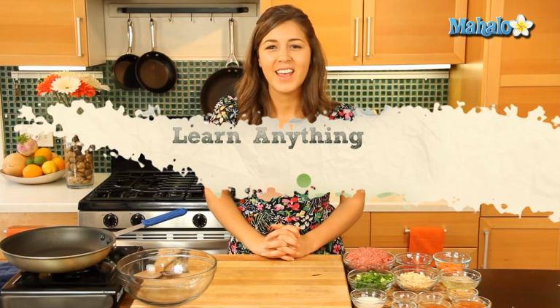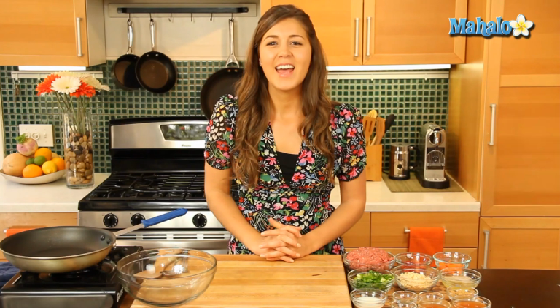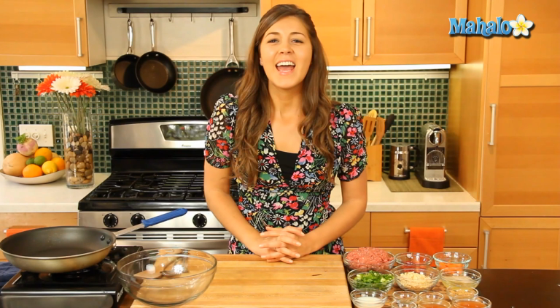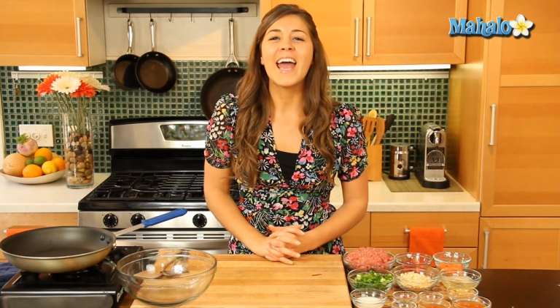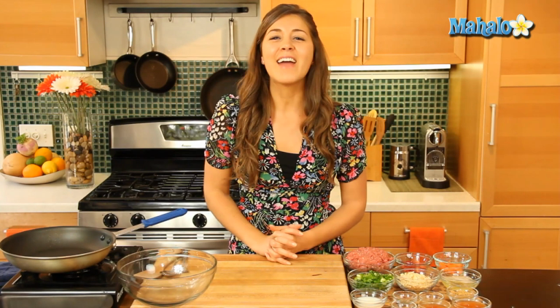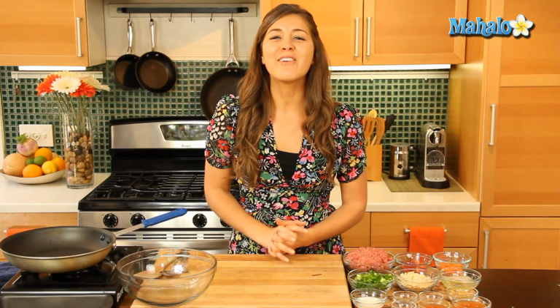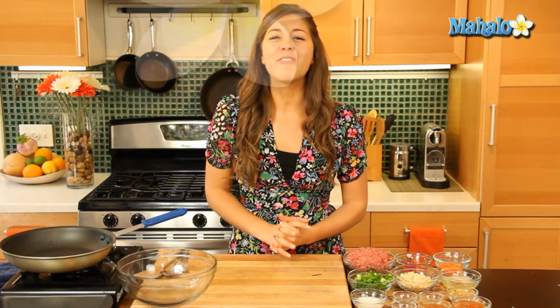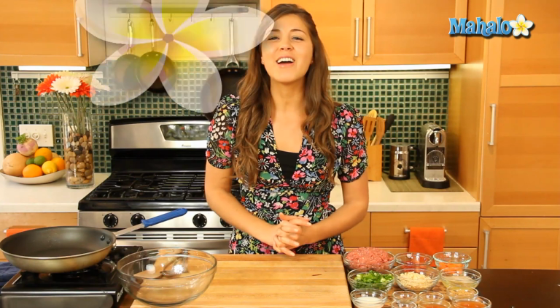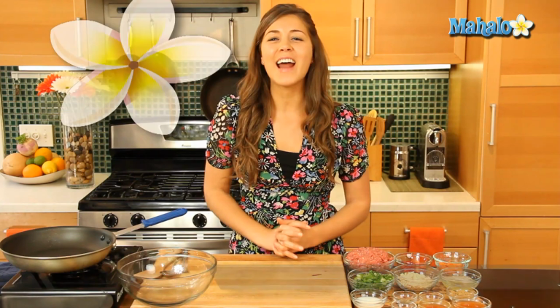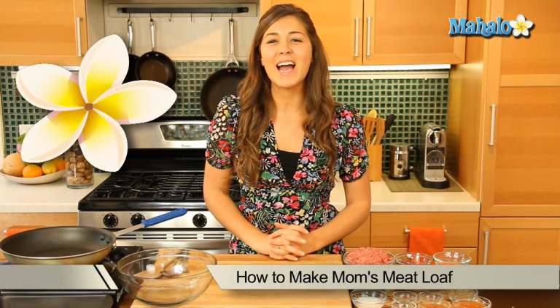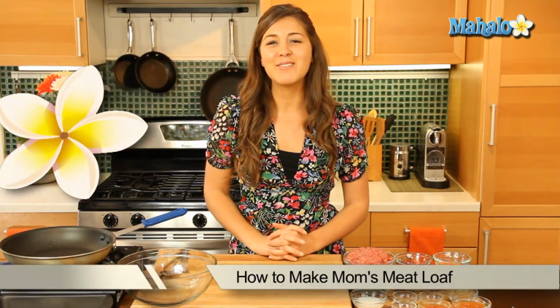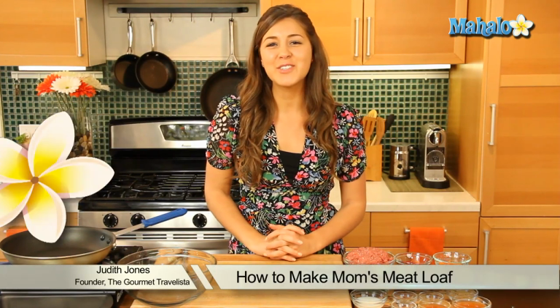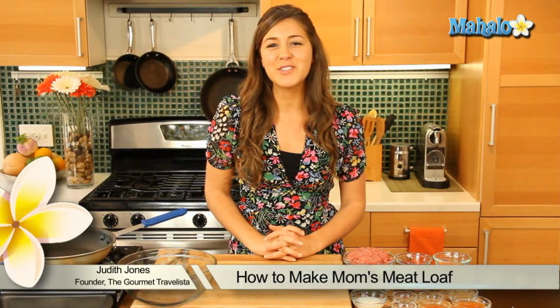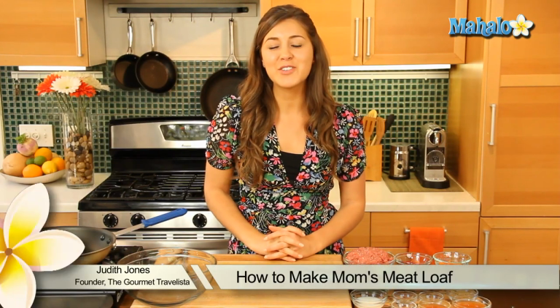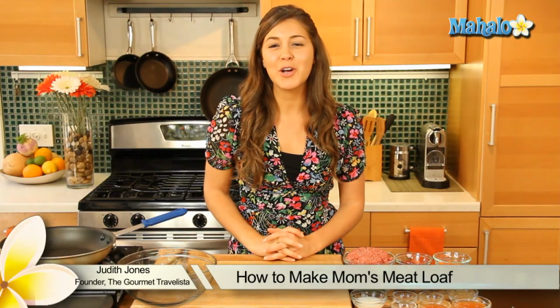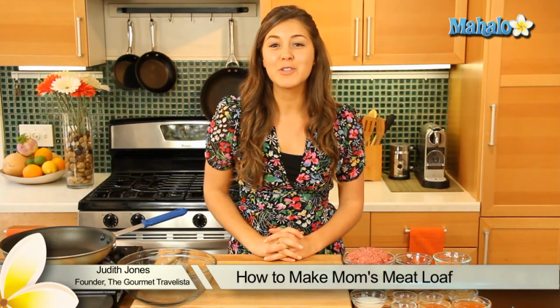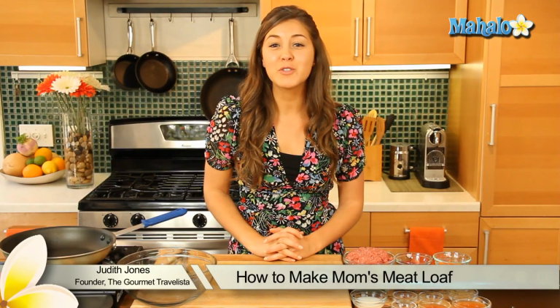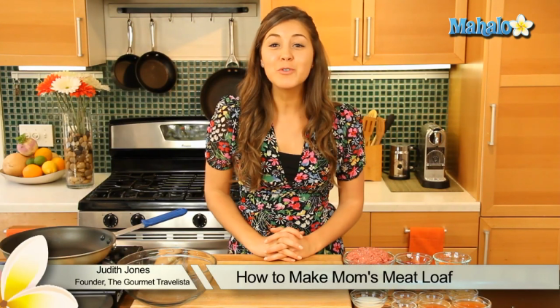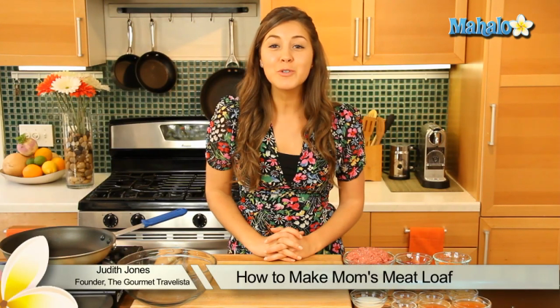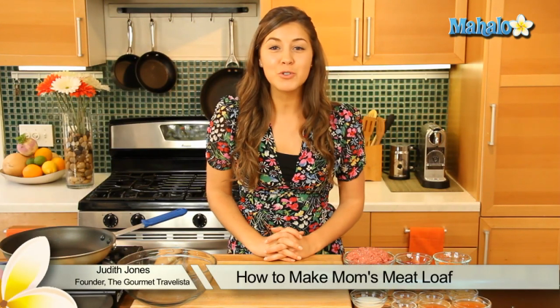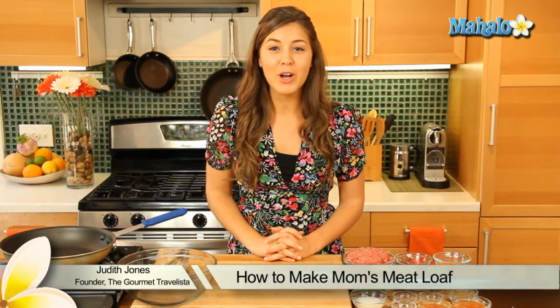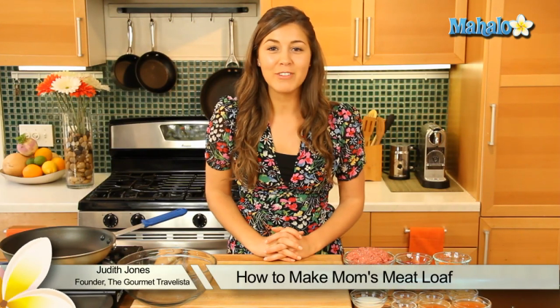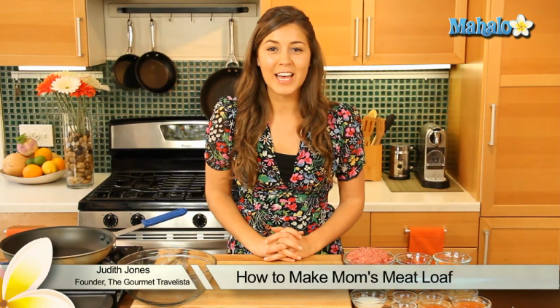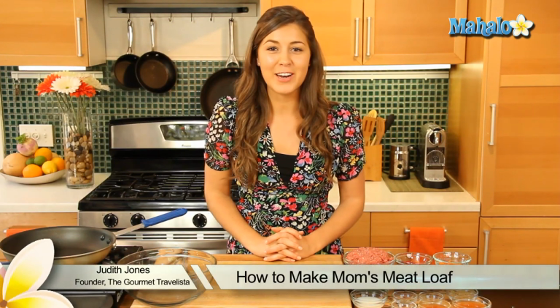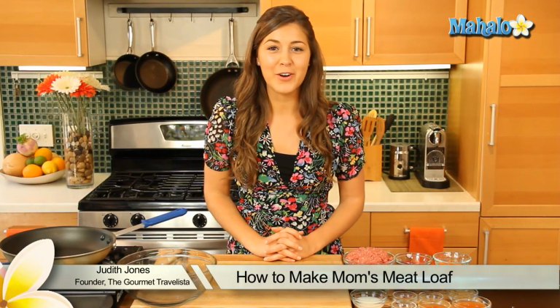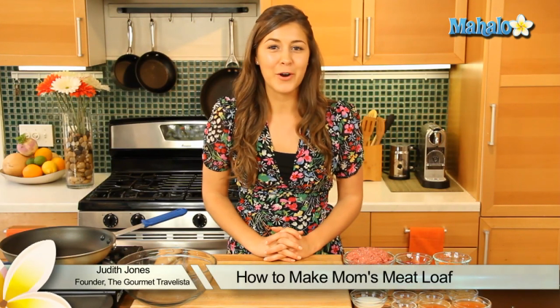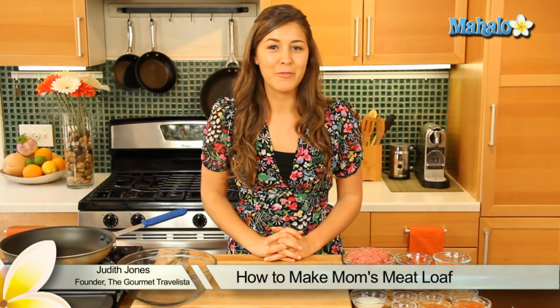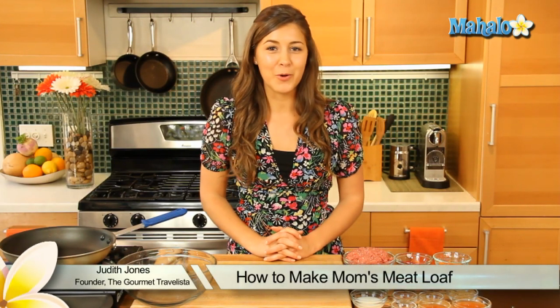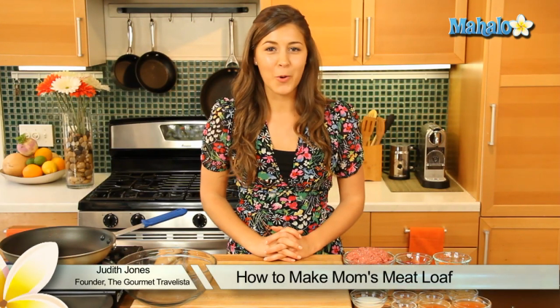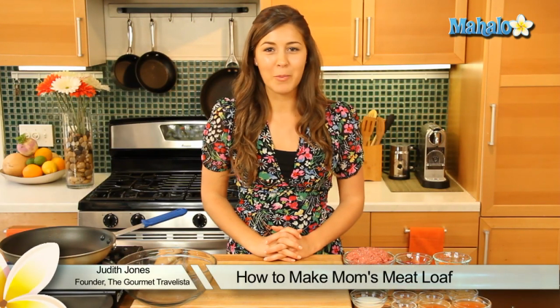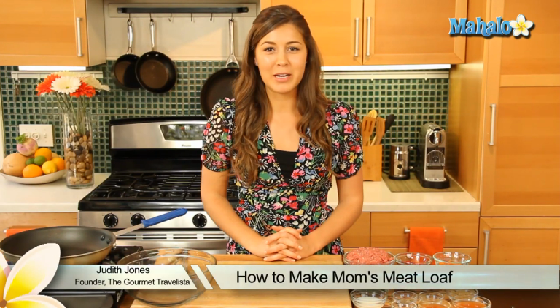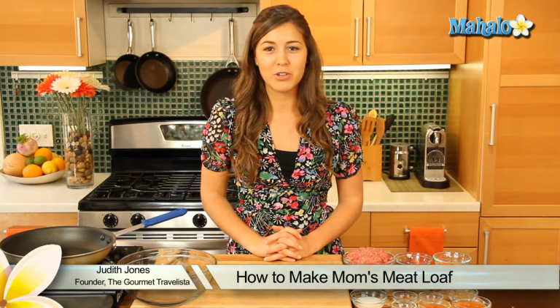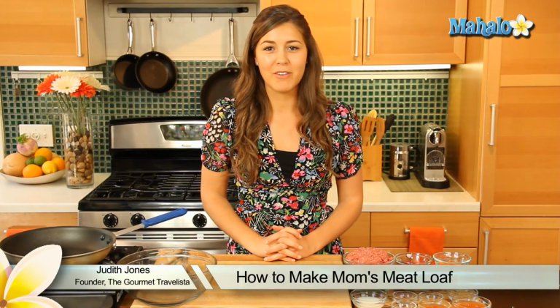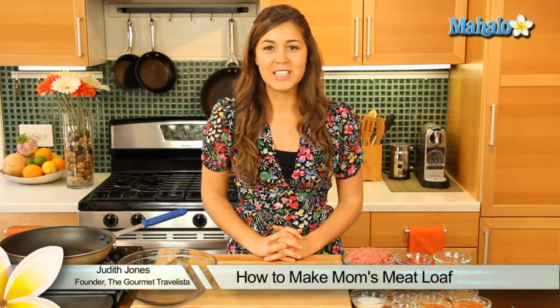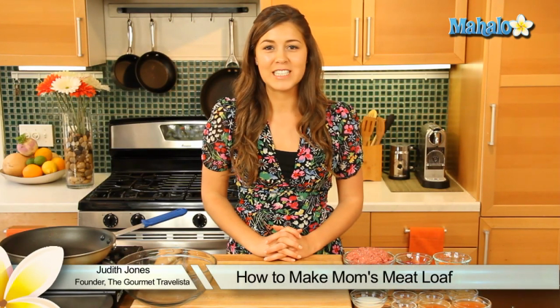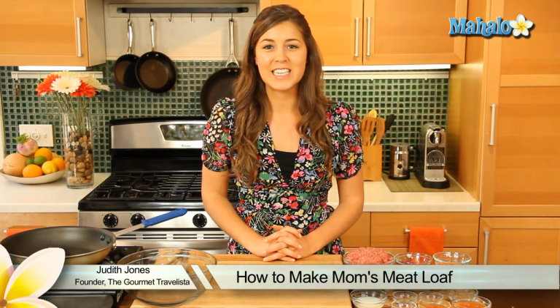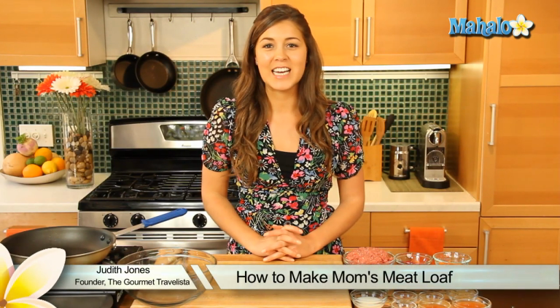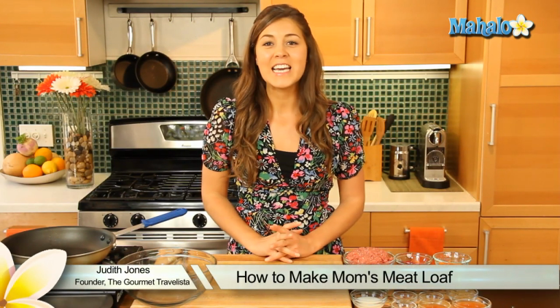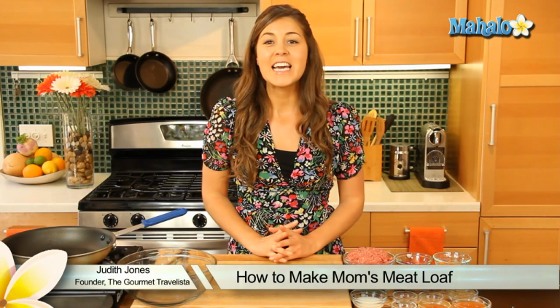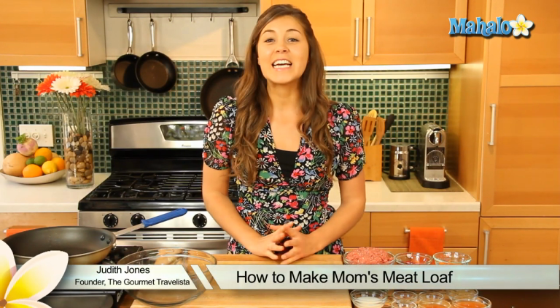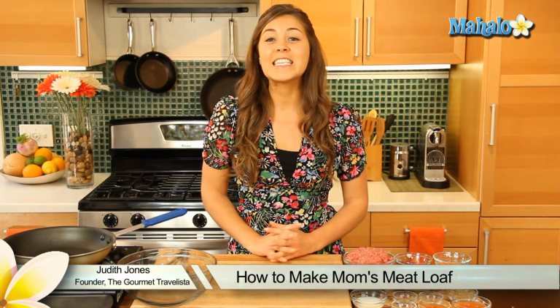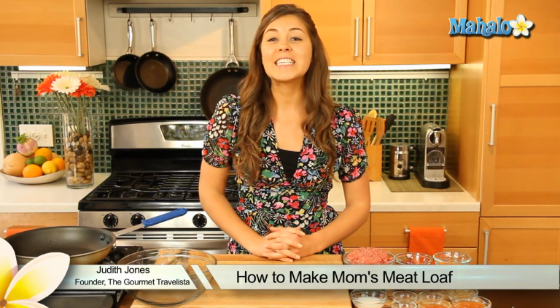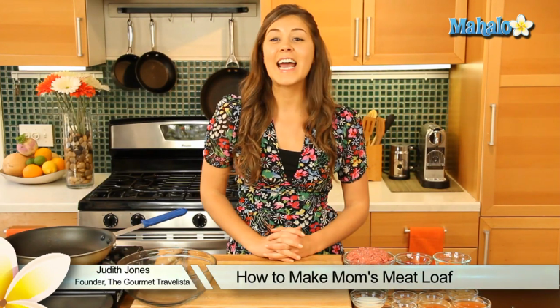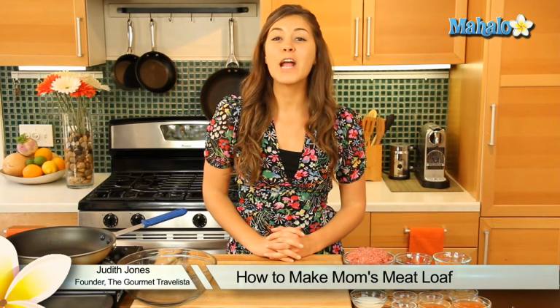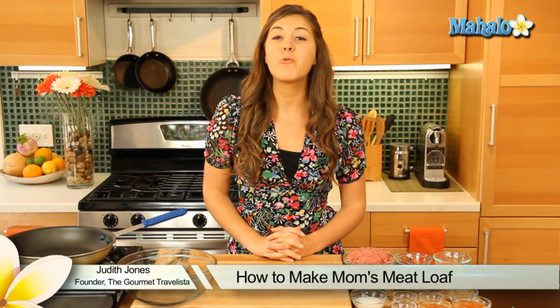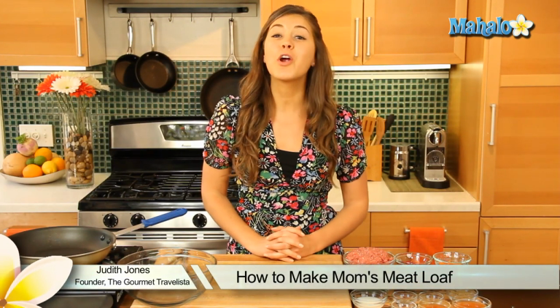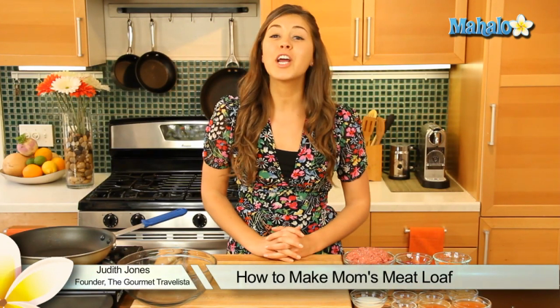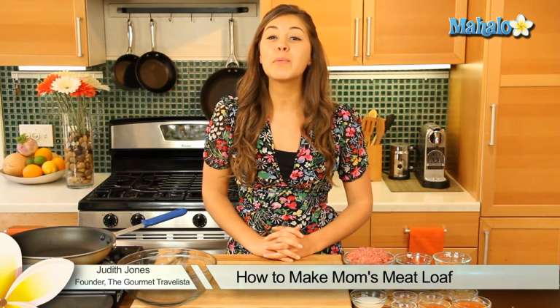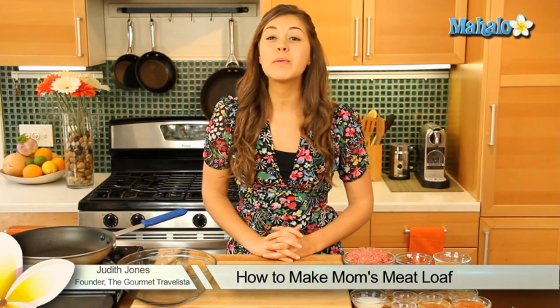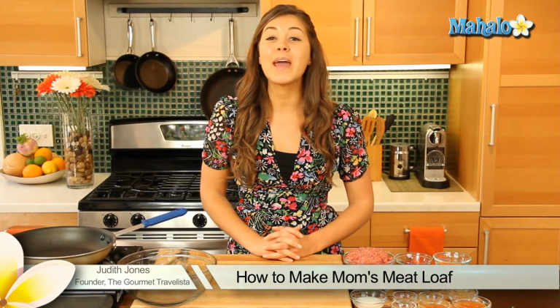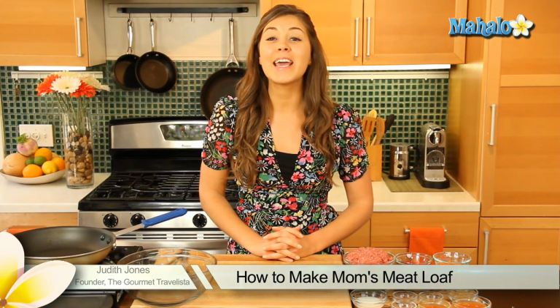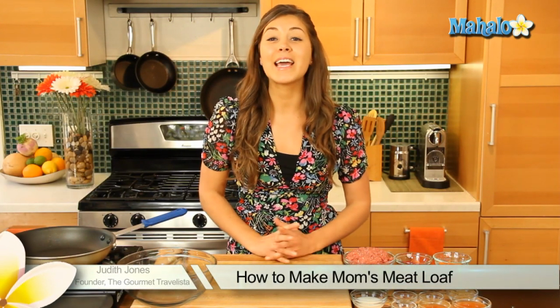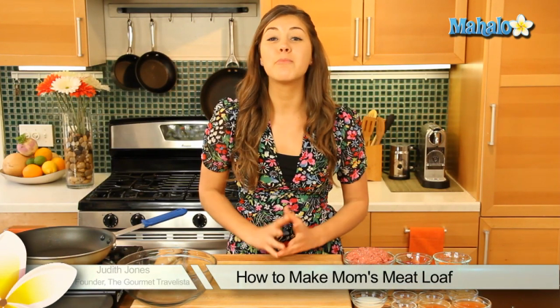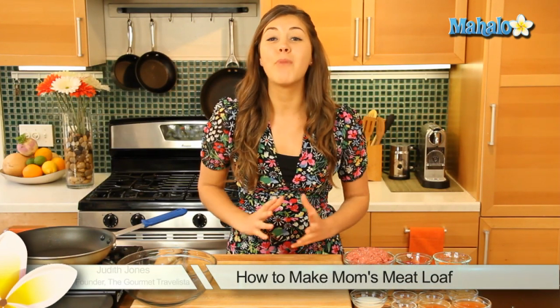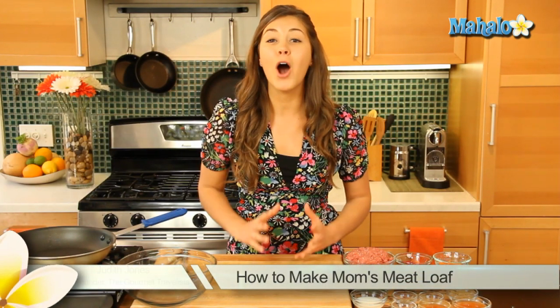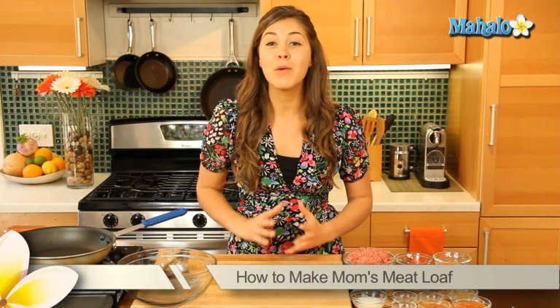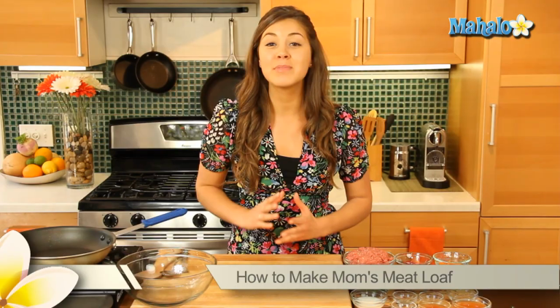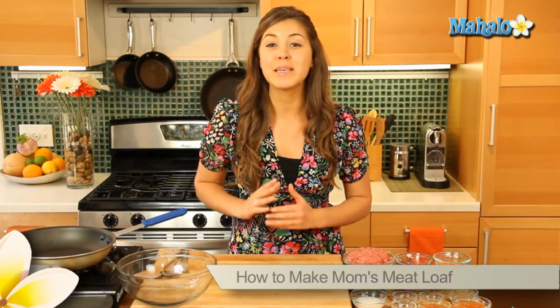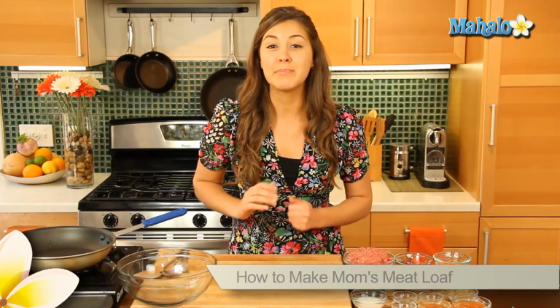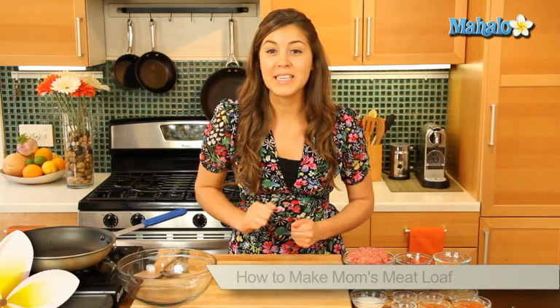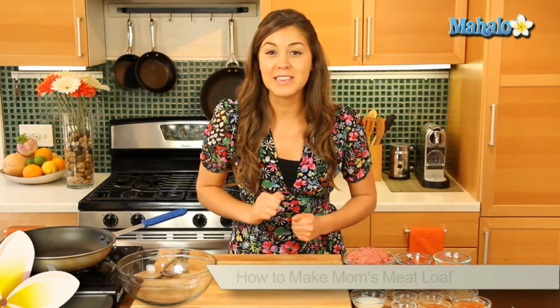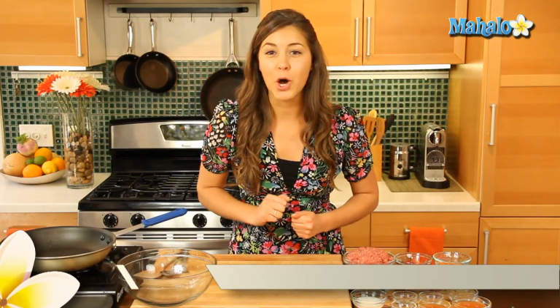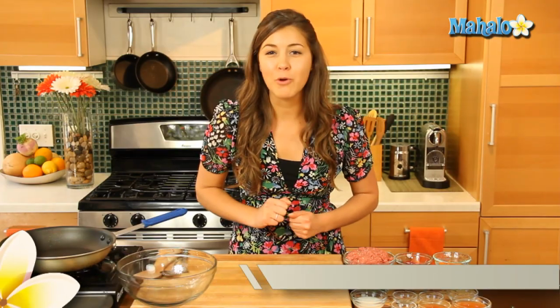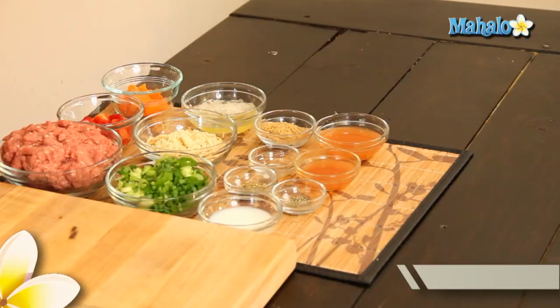Hey everyone, I'm Judith Jones, food and travel editor of the Gourmet Travelista, and today we're going to be making mom's meatloaf.